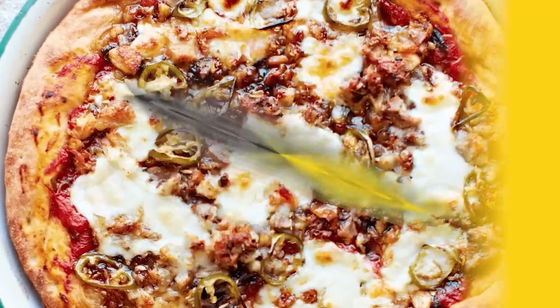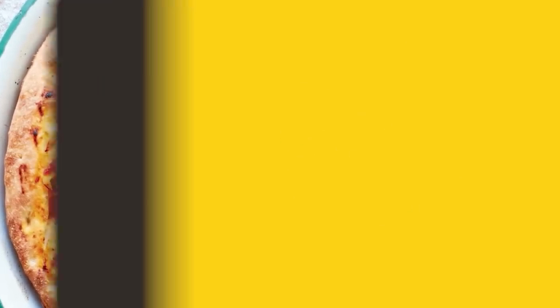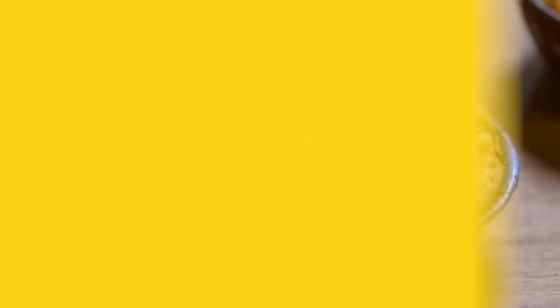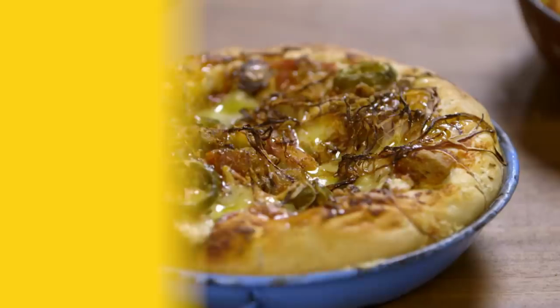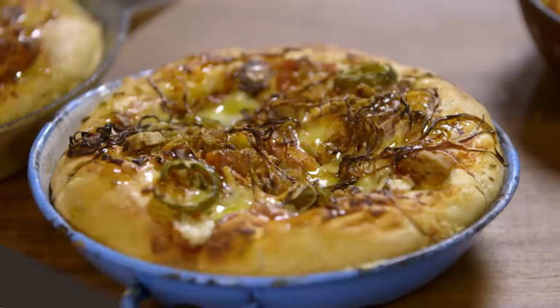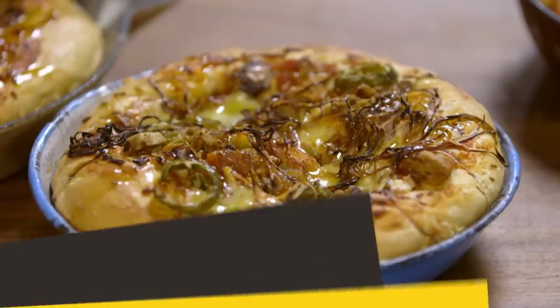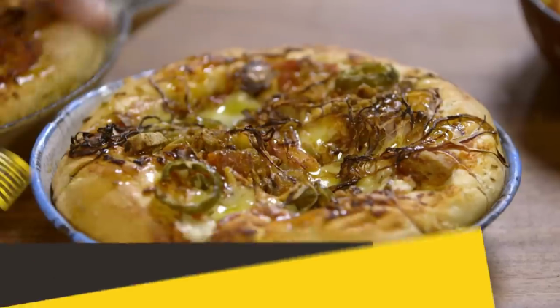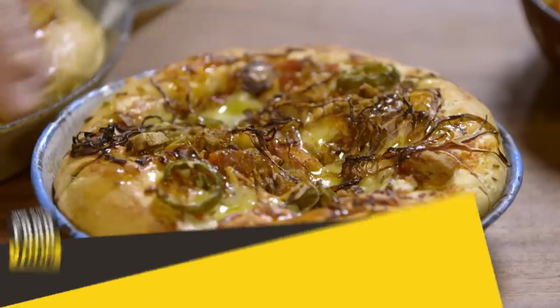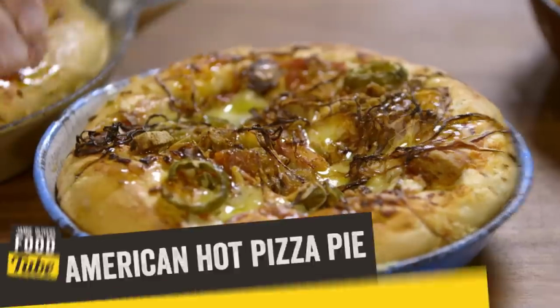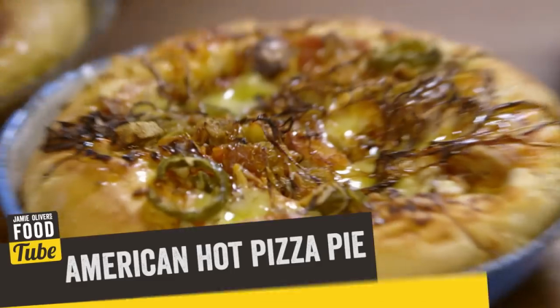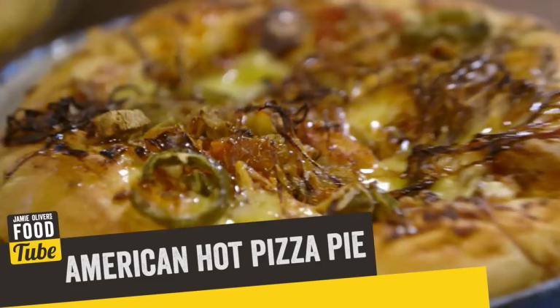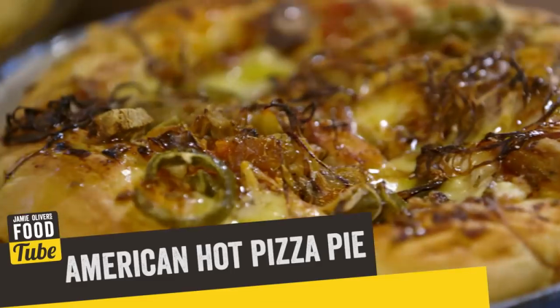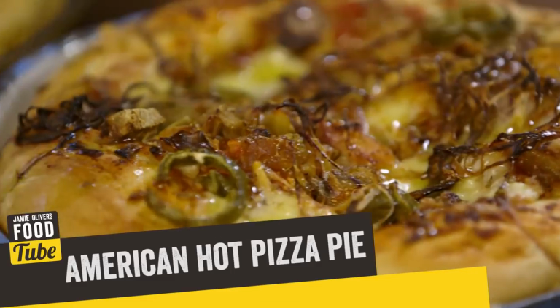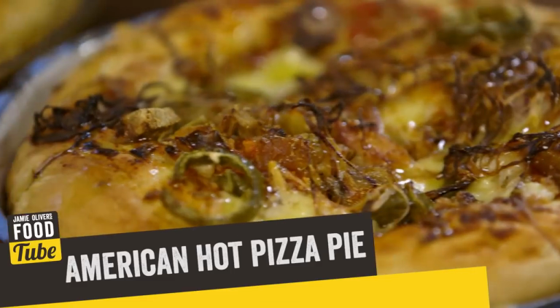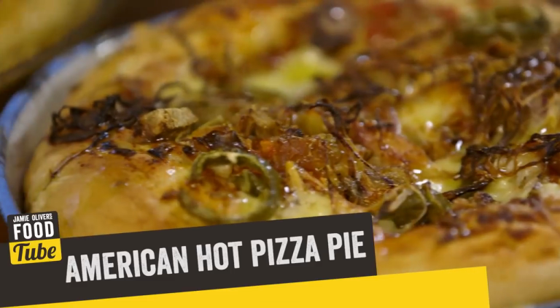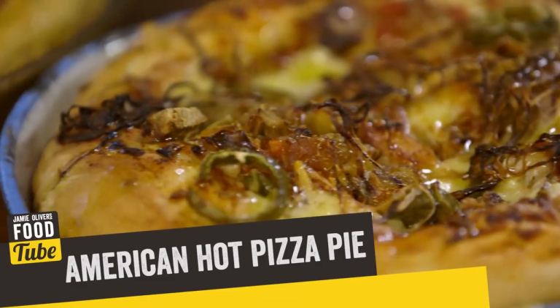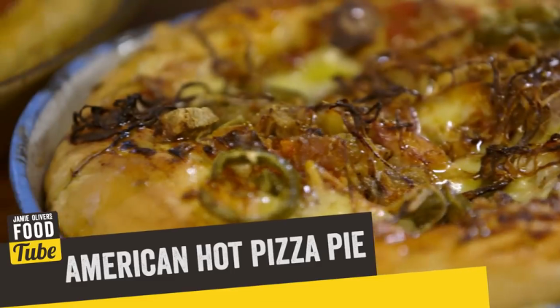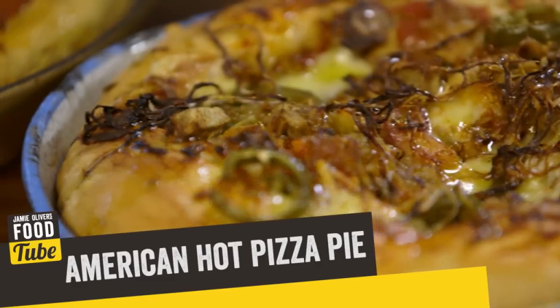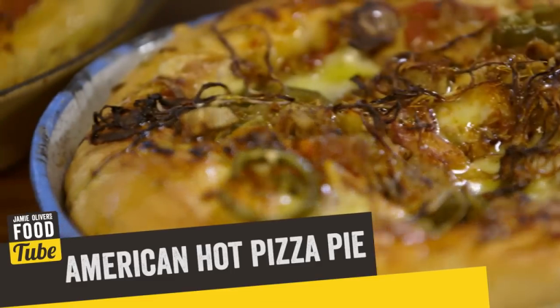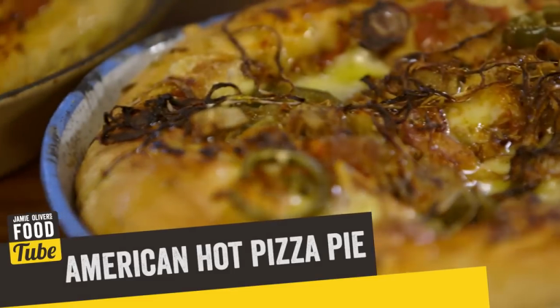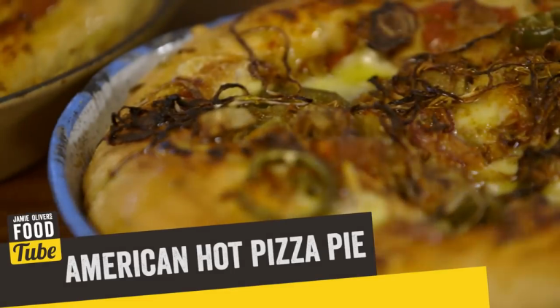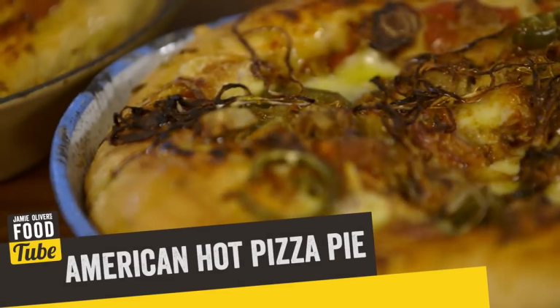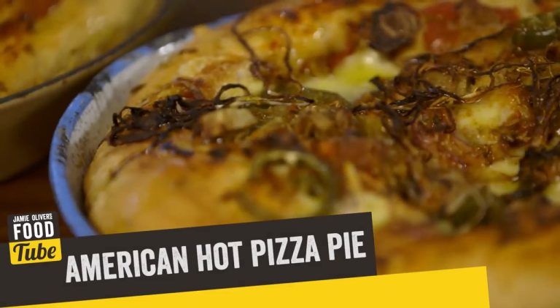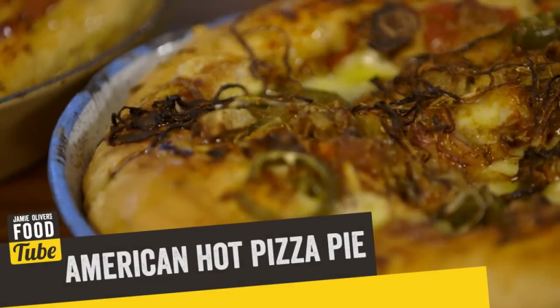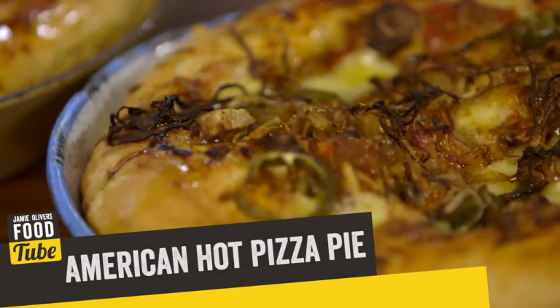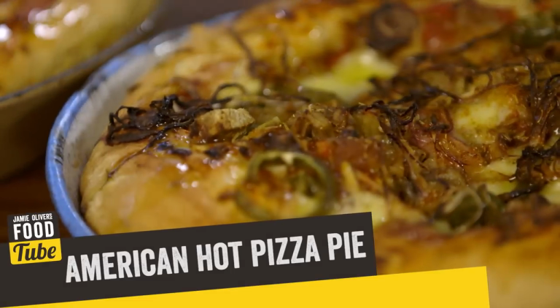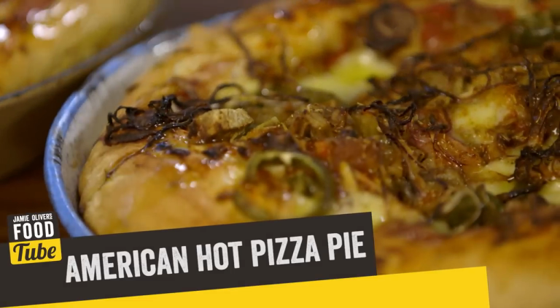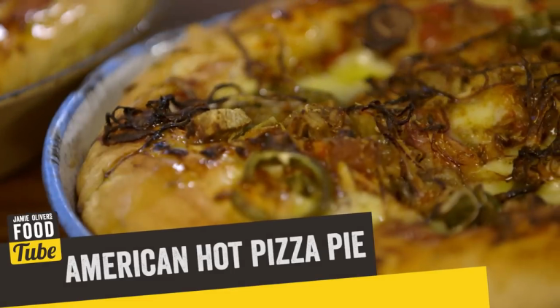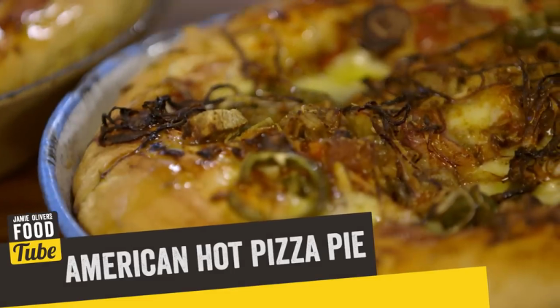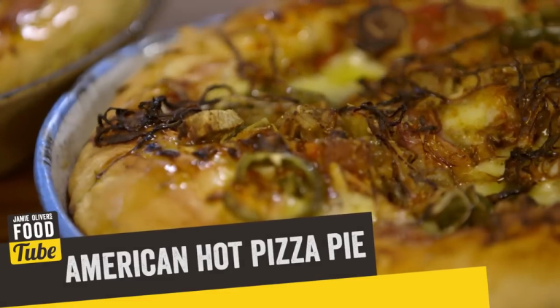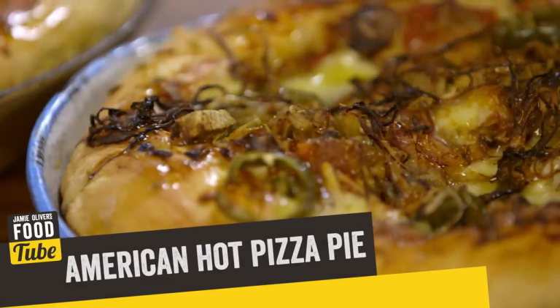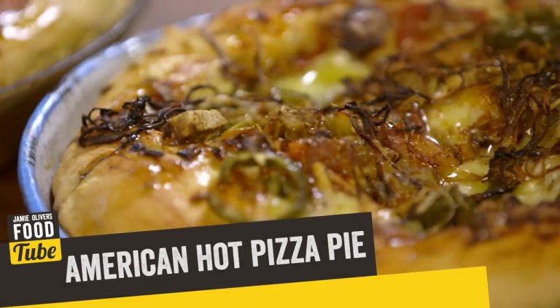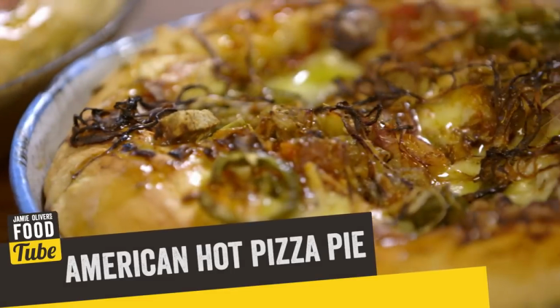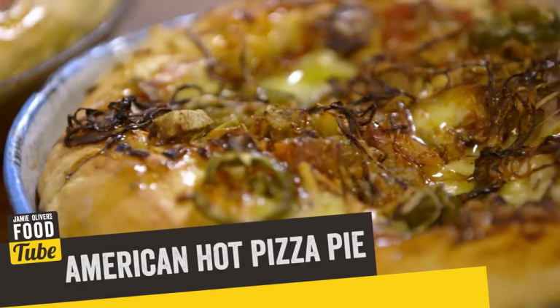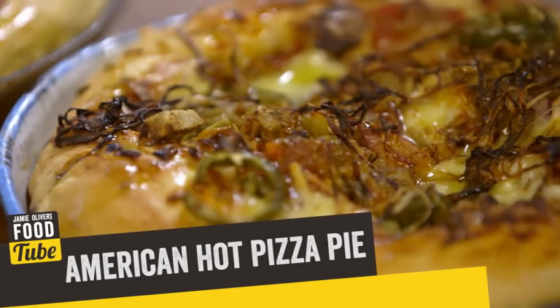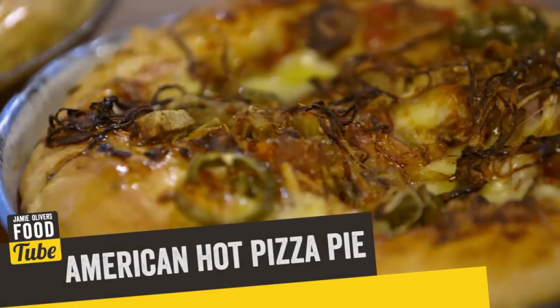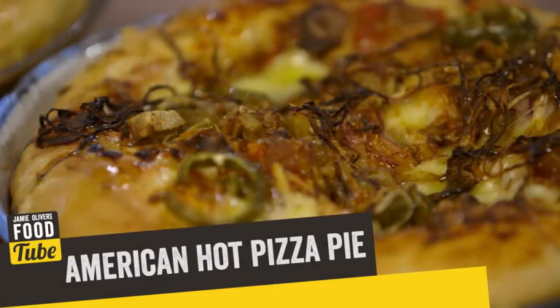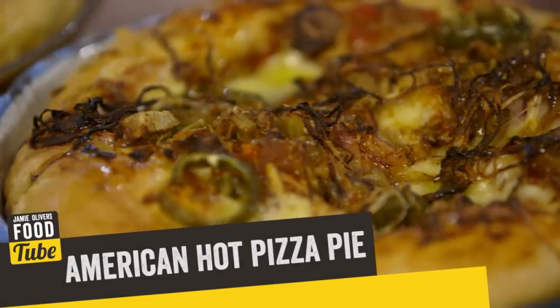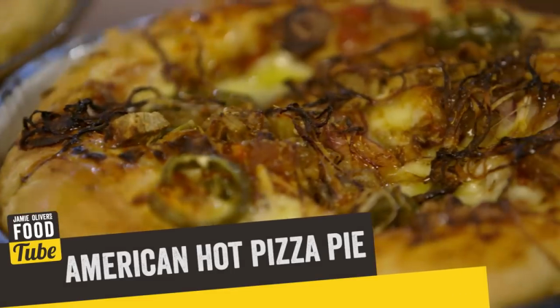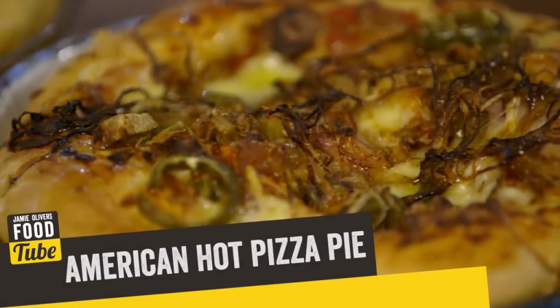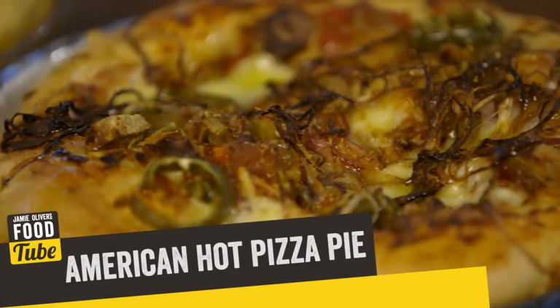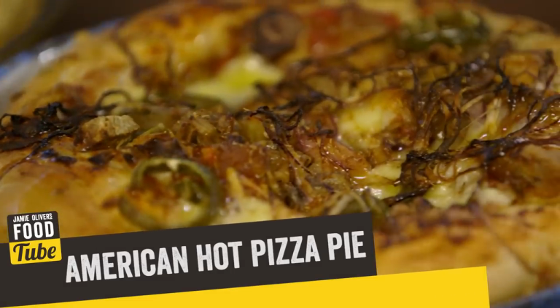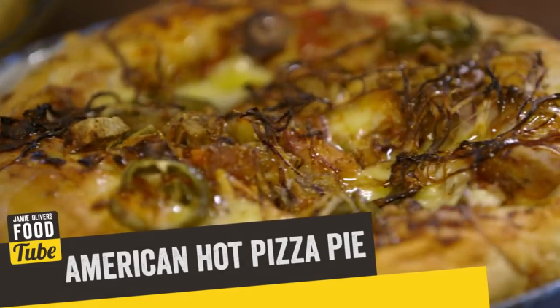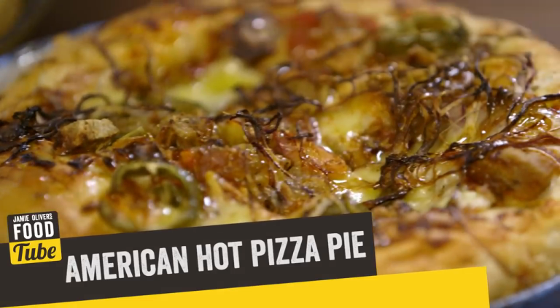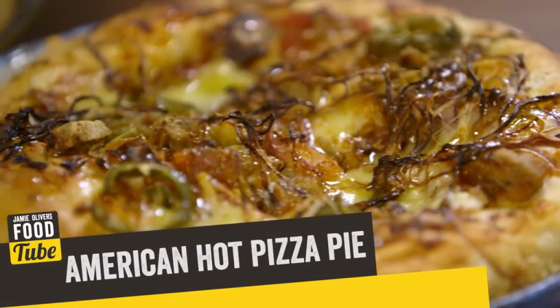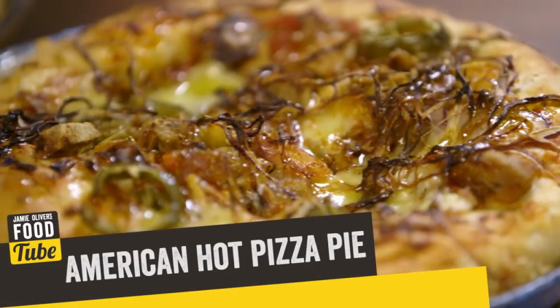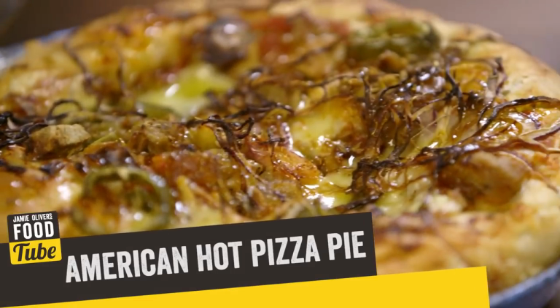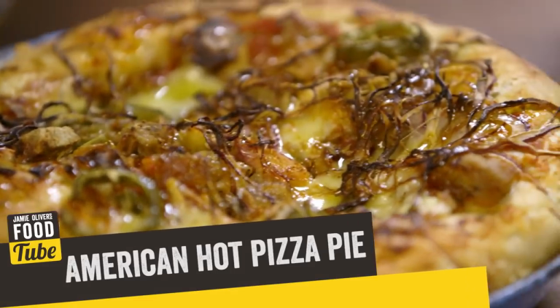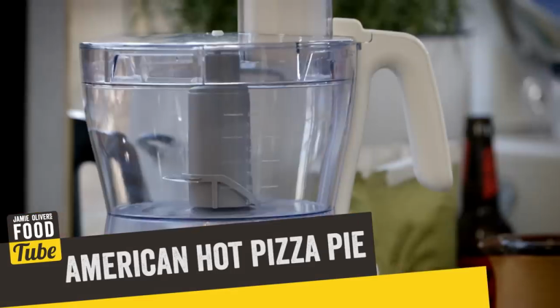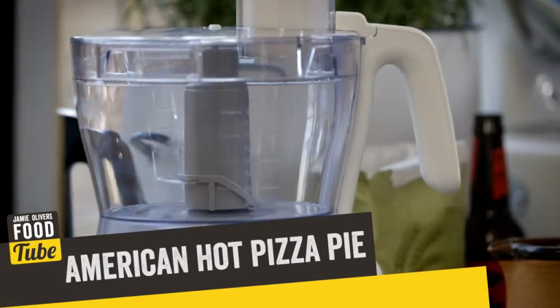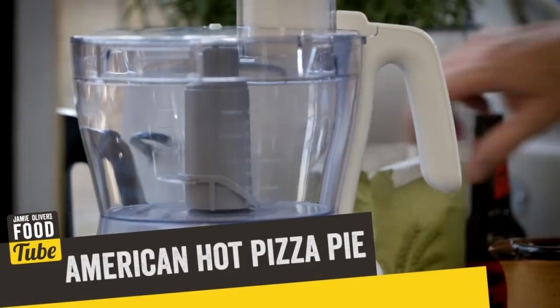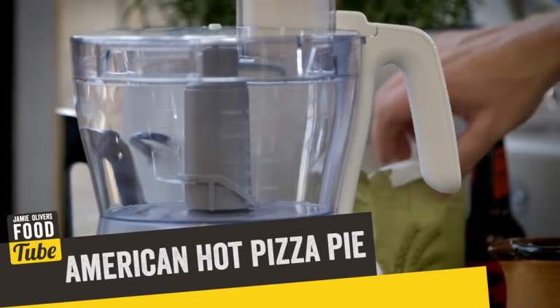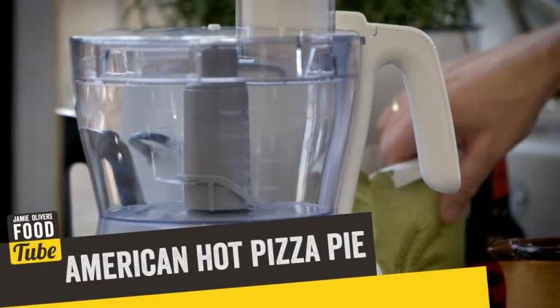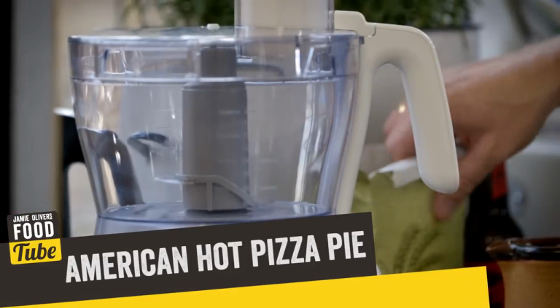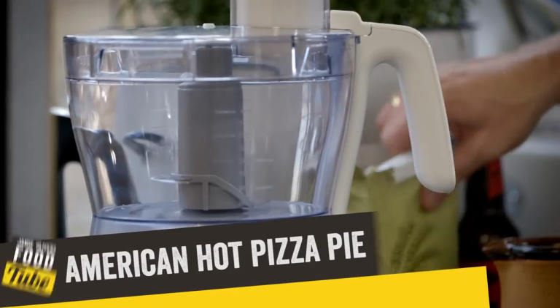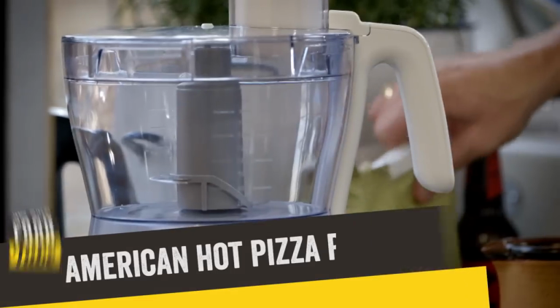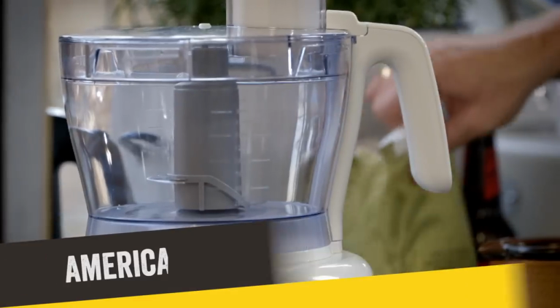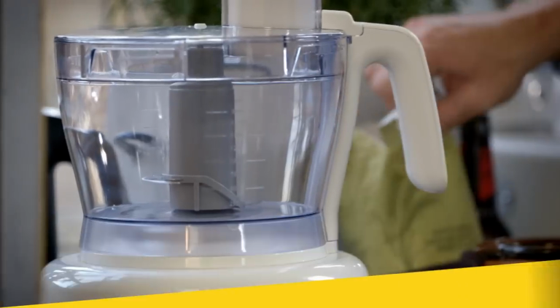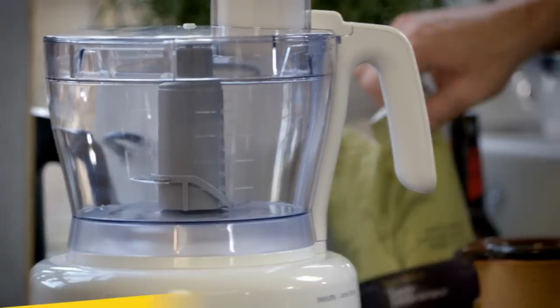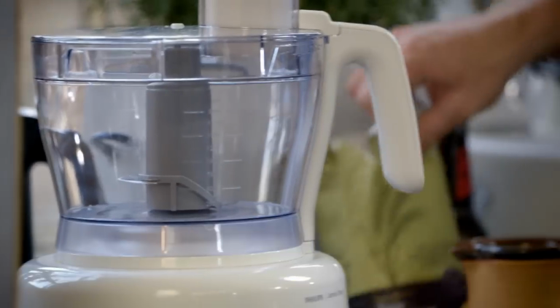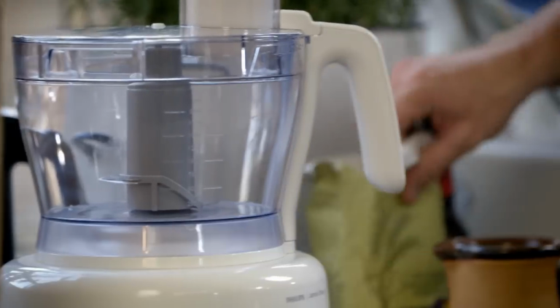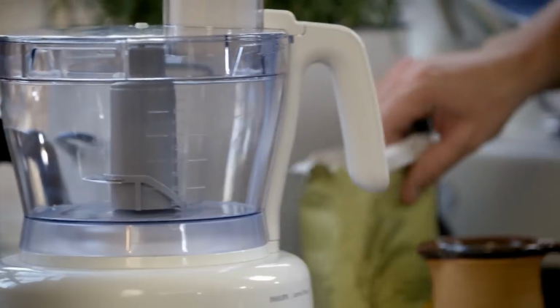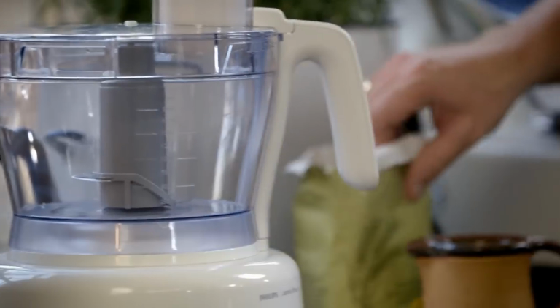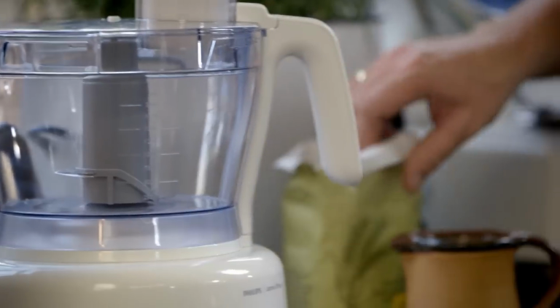On the takeaway menu today is an American hot Chicago pizza pie. Let's get cracky on the base.